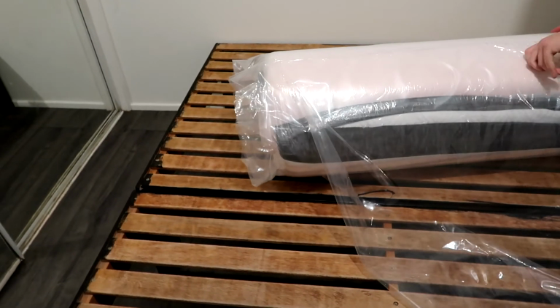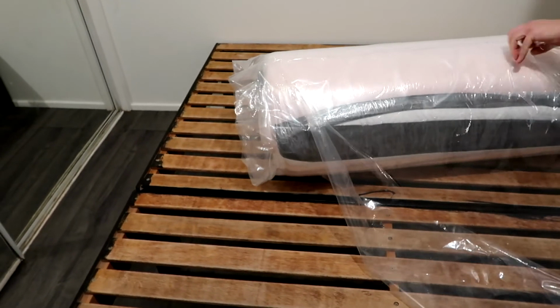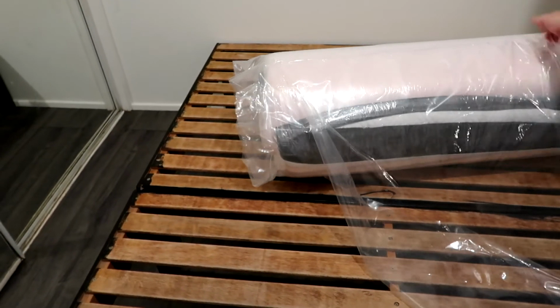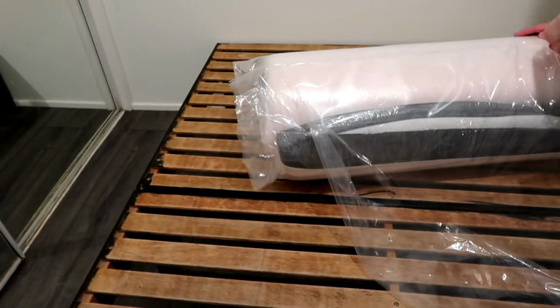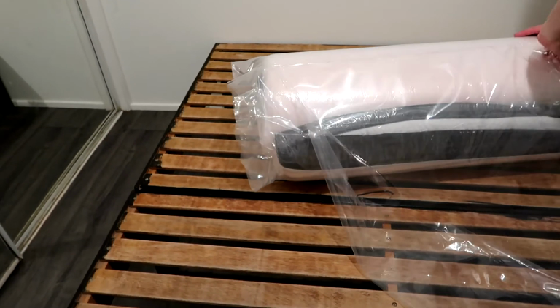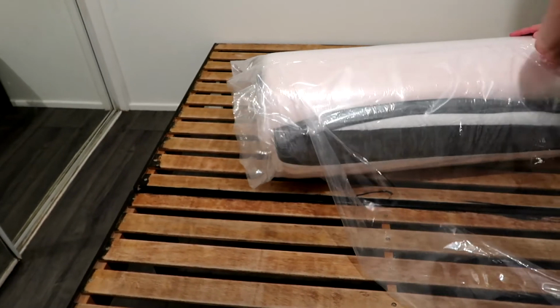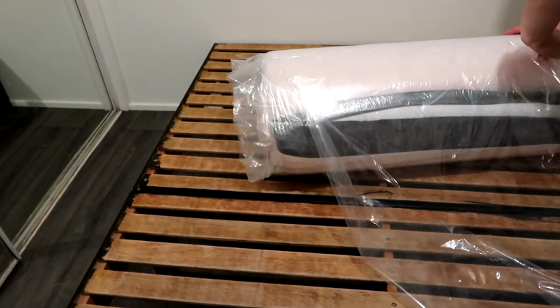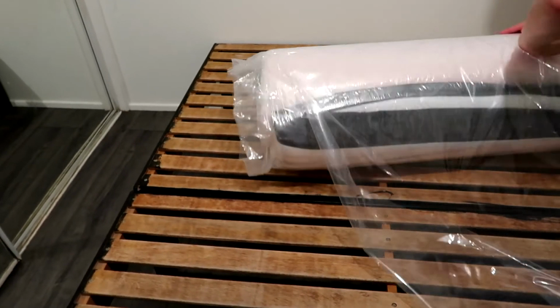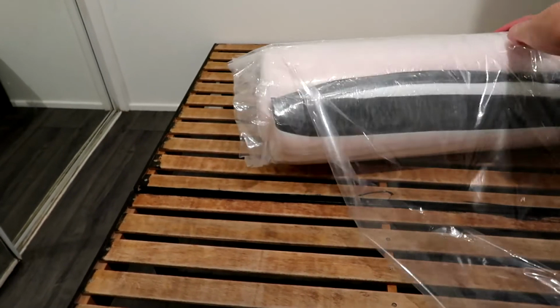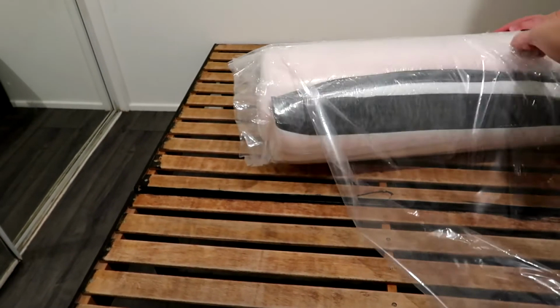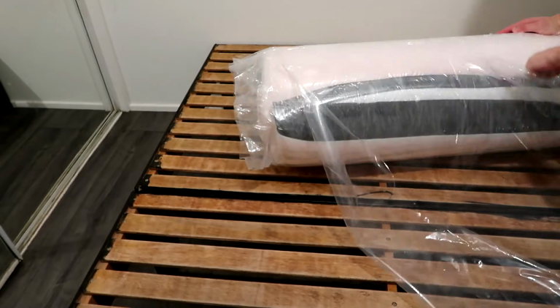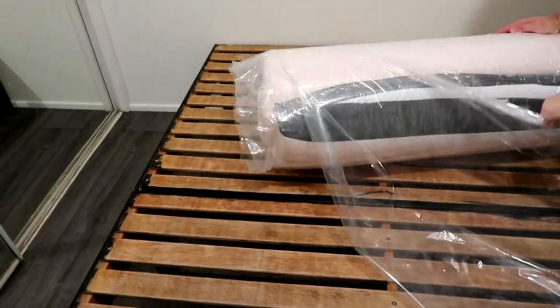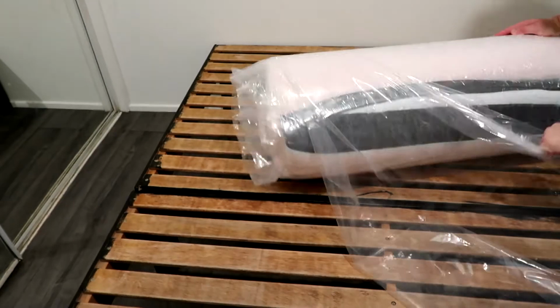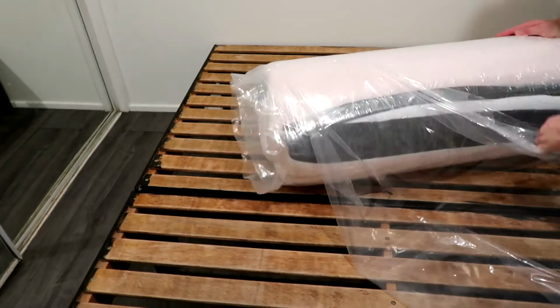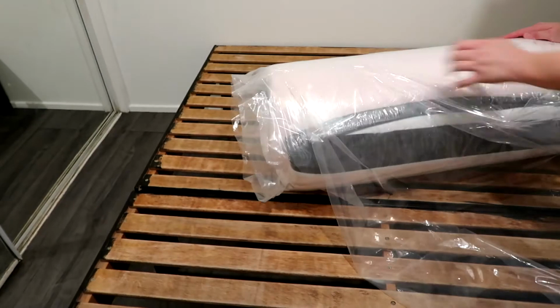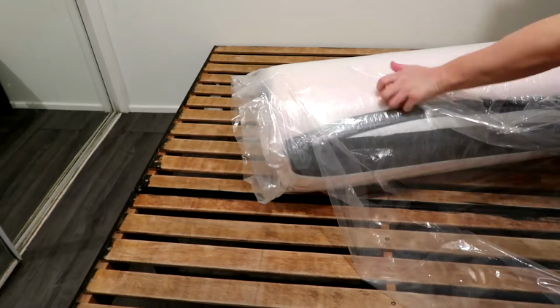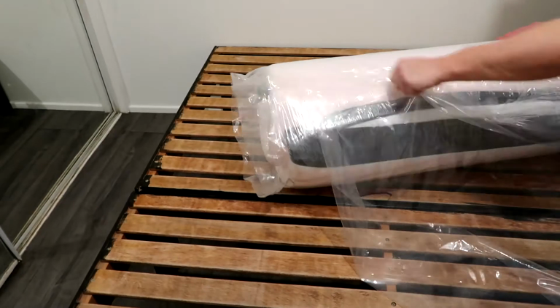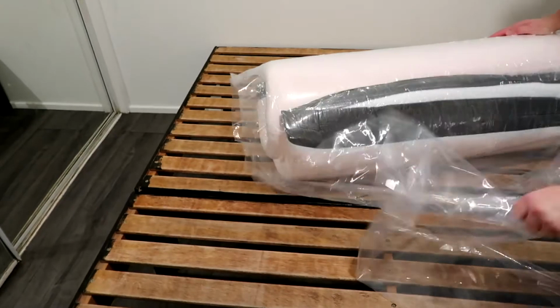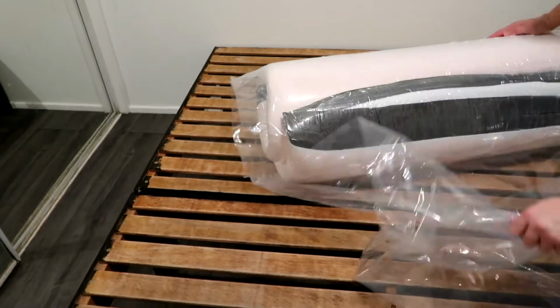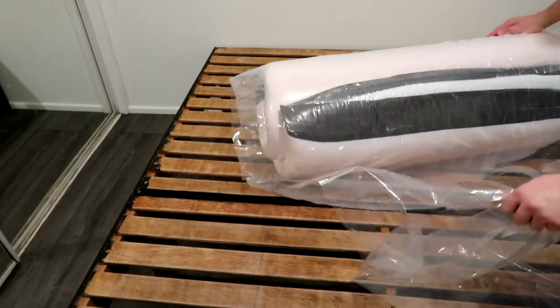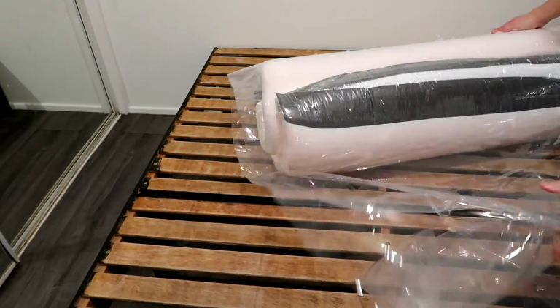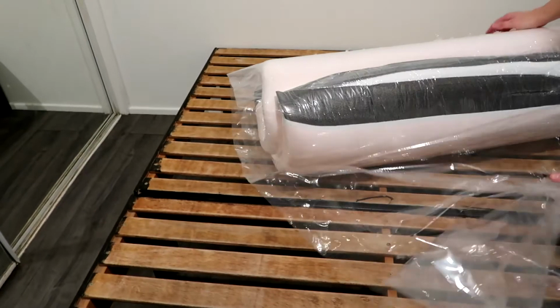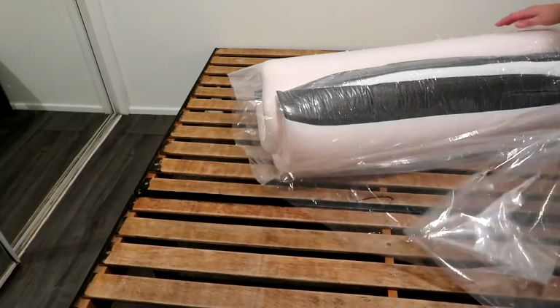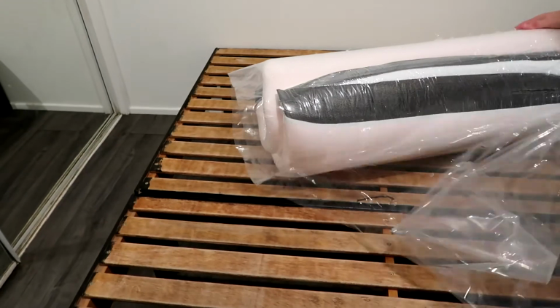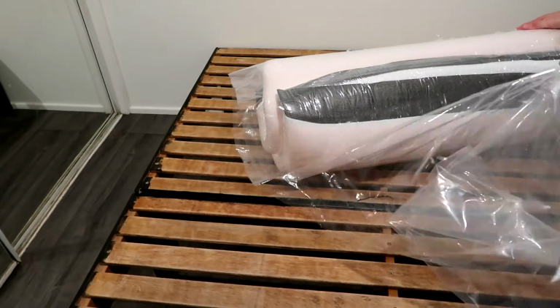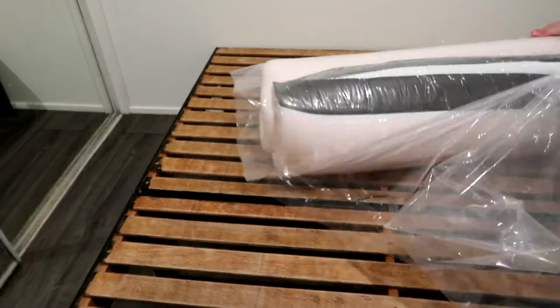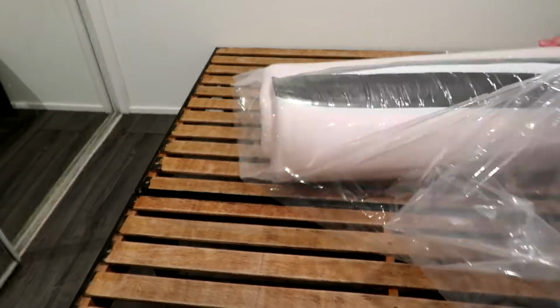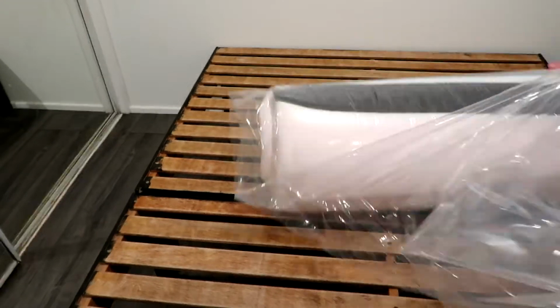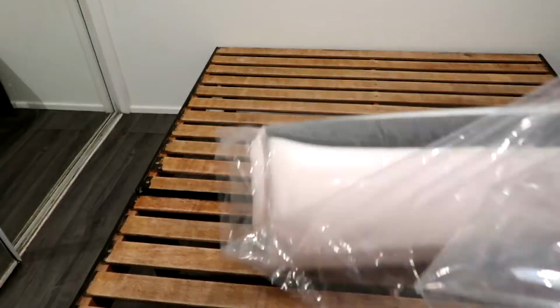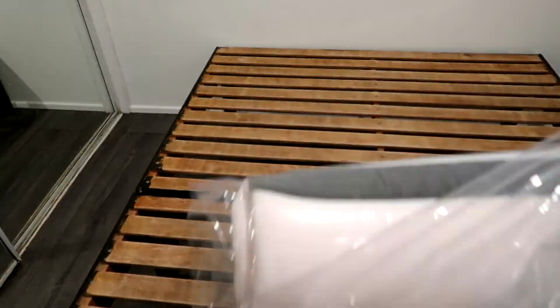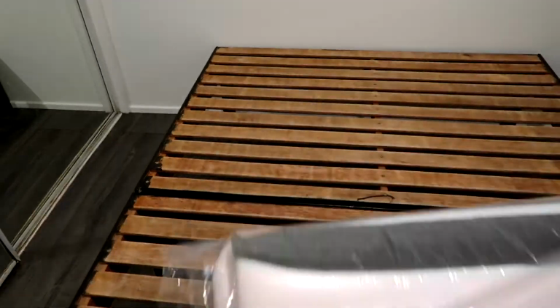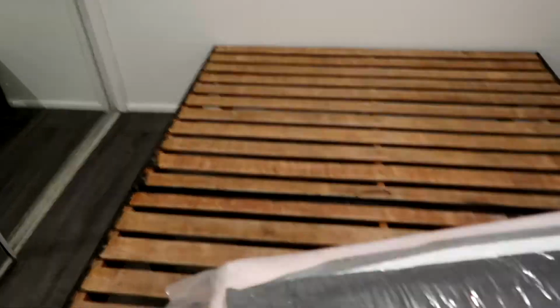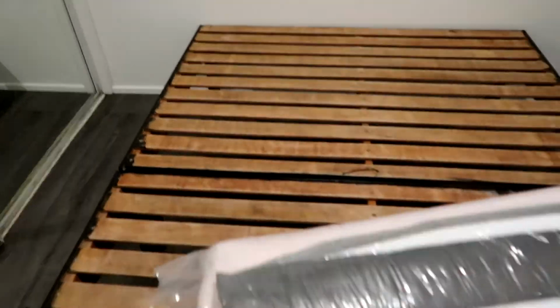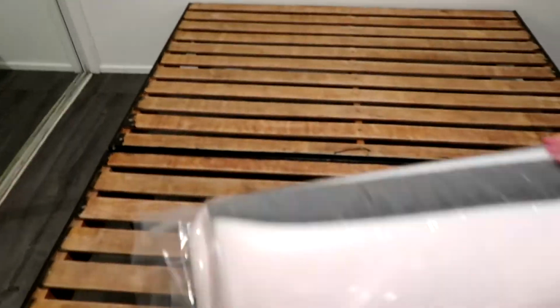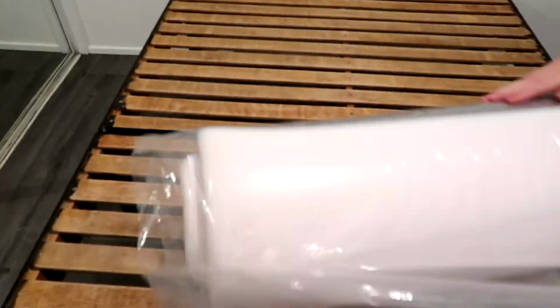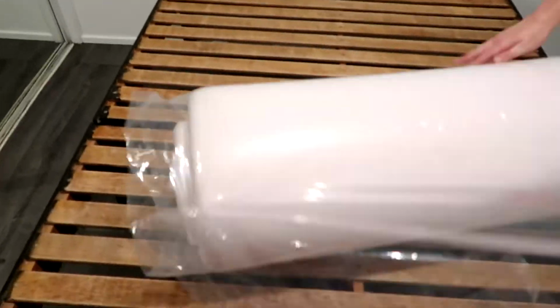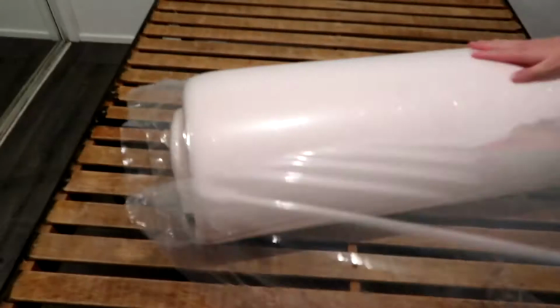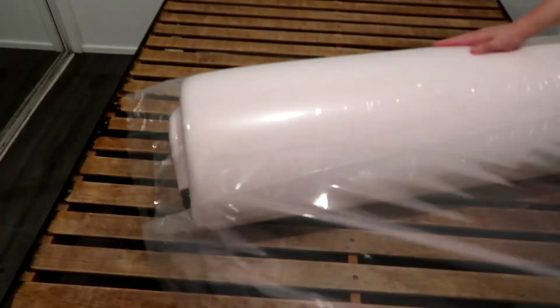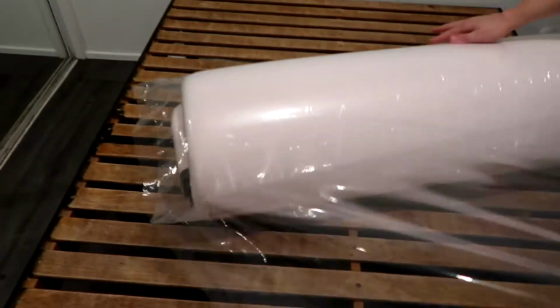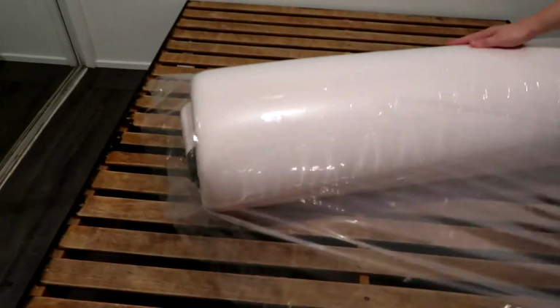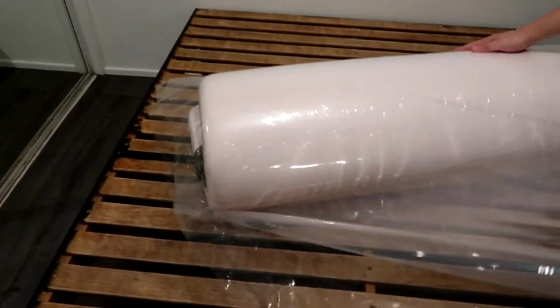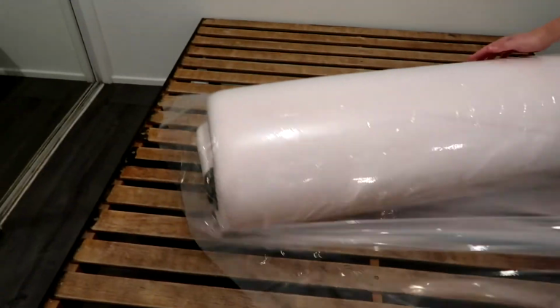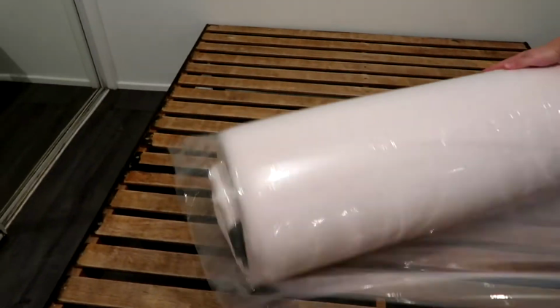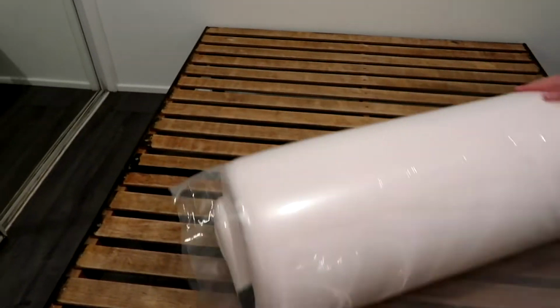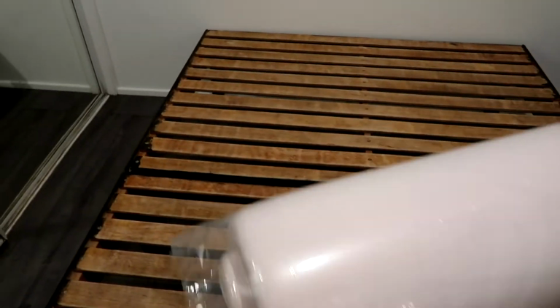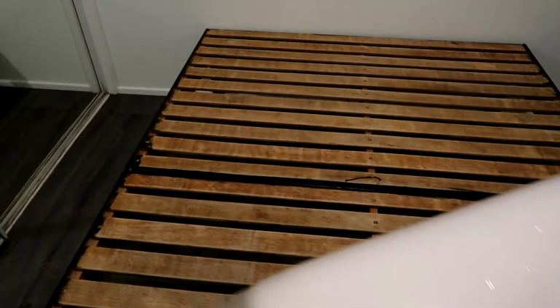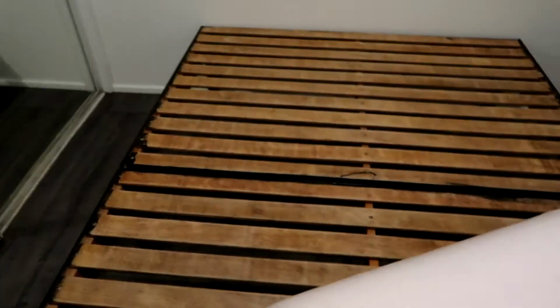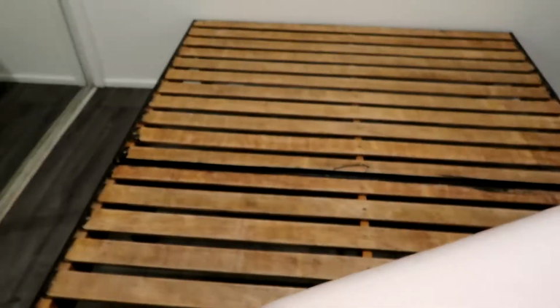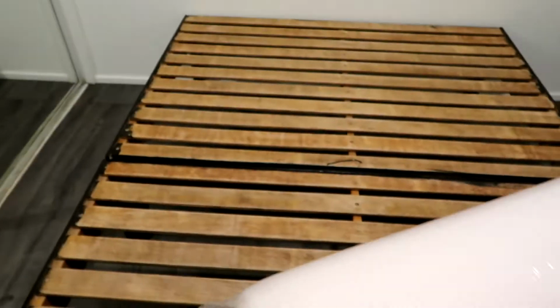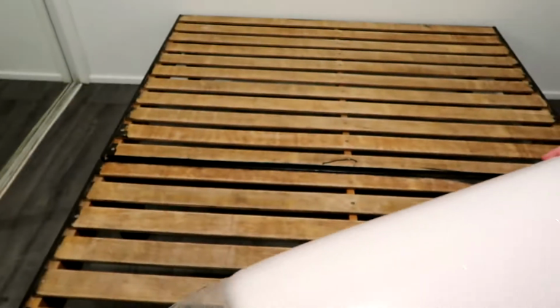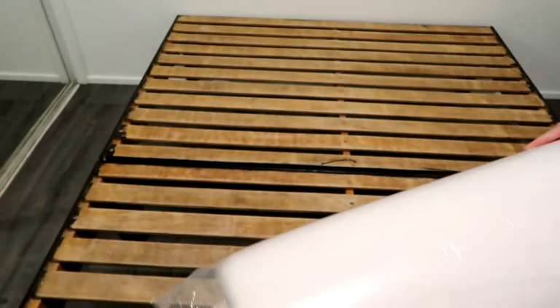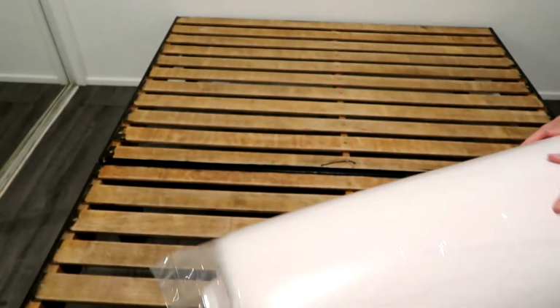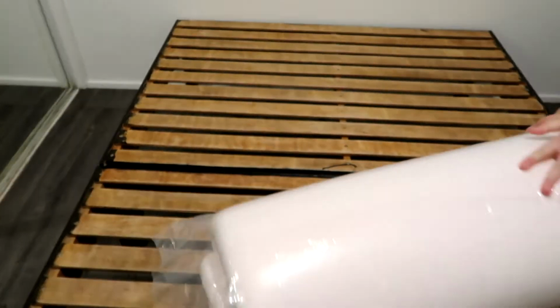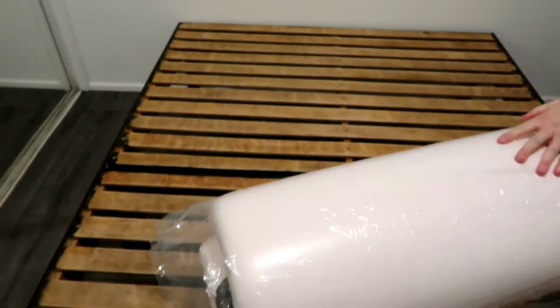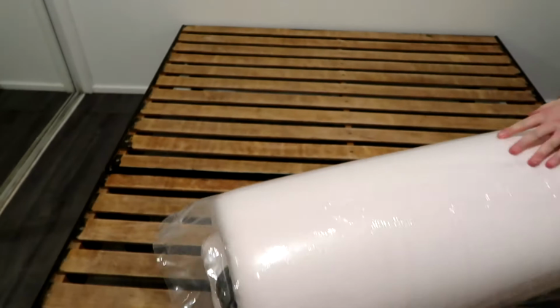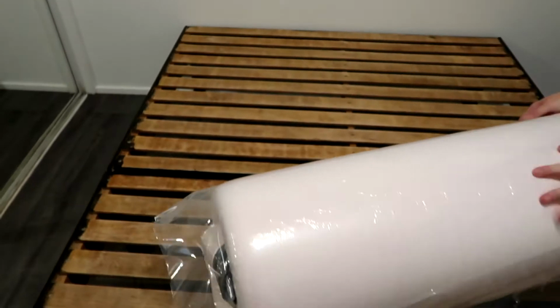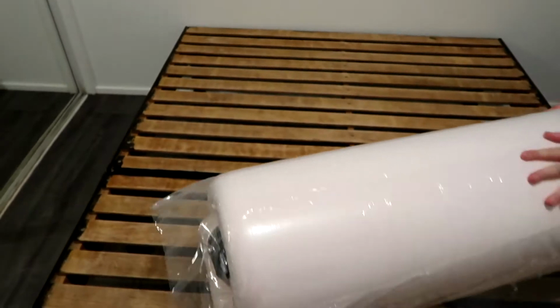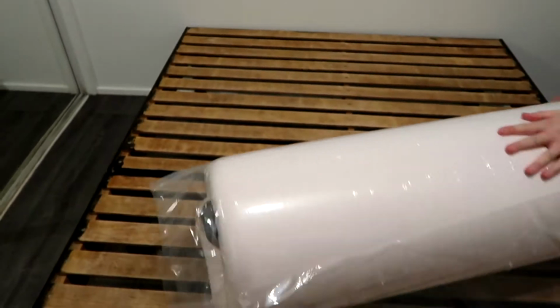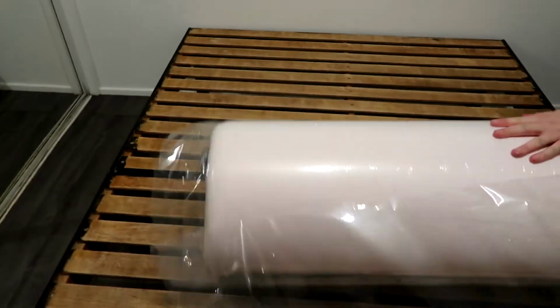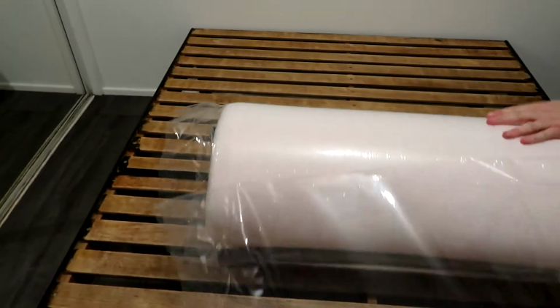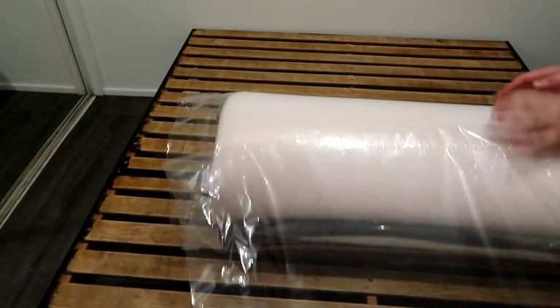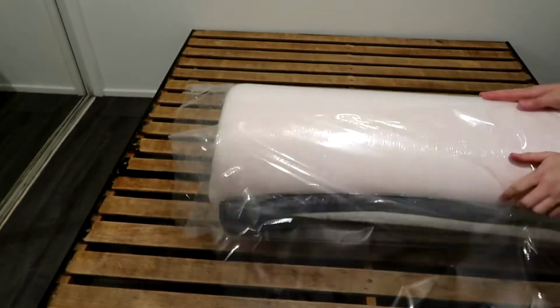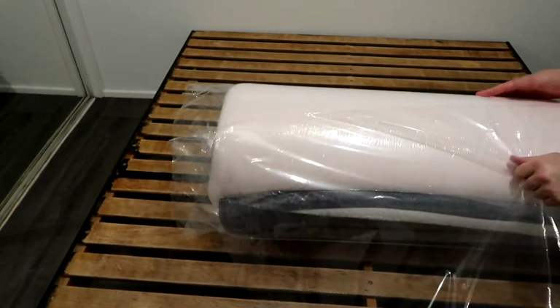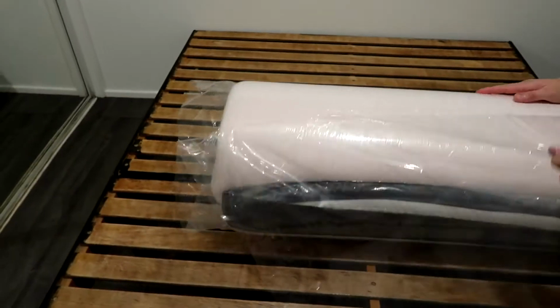So we are just unpacking it — it's quite easy to unpack. It's all wrapped up nice and tight and you just have to unroll it and get it out.